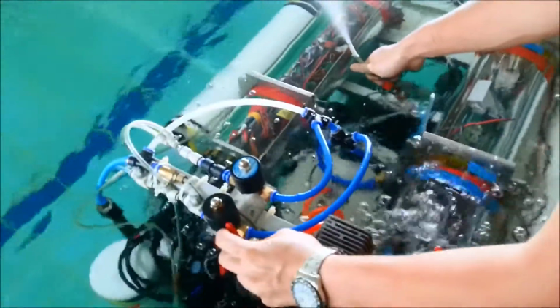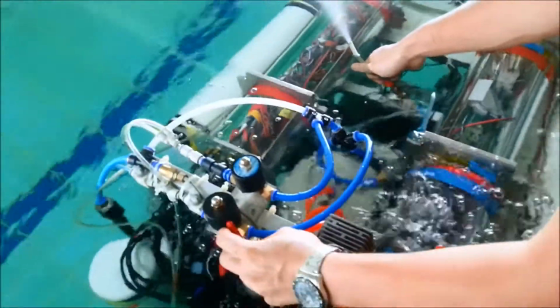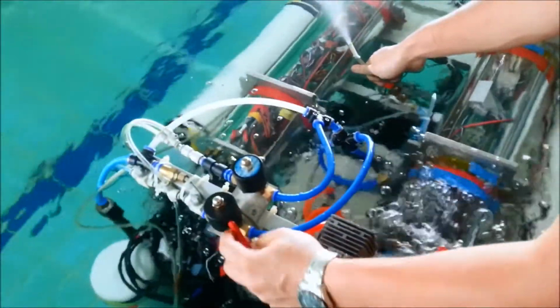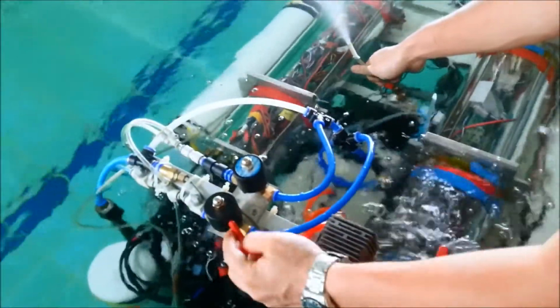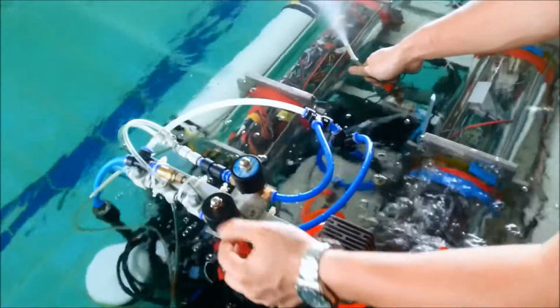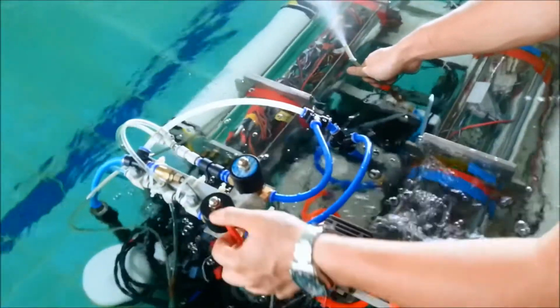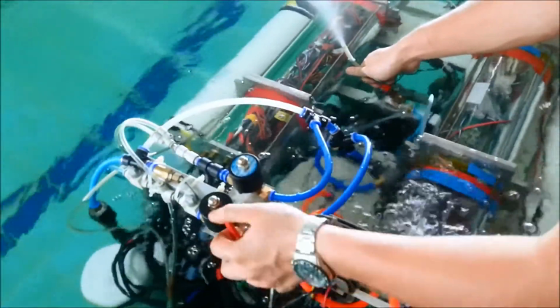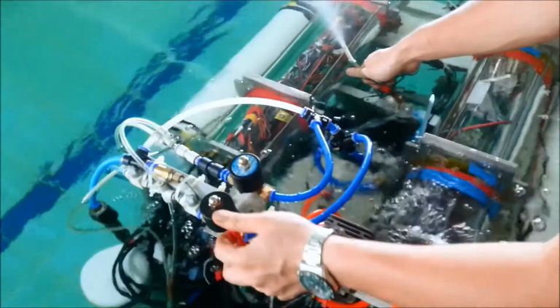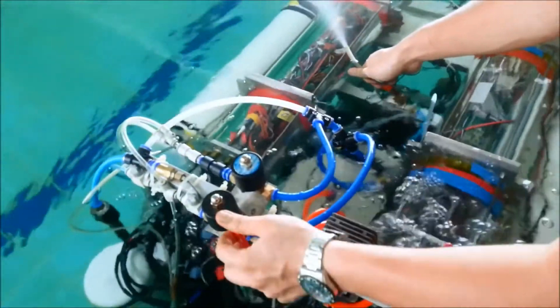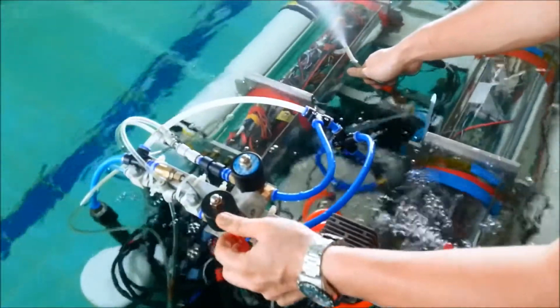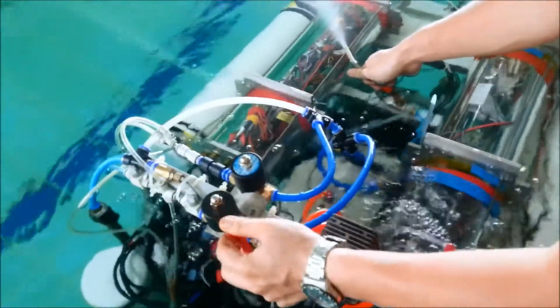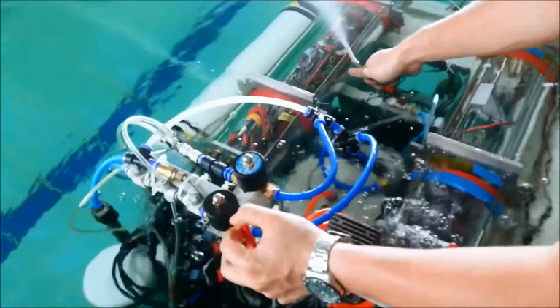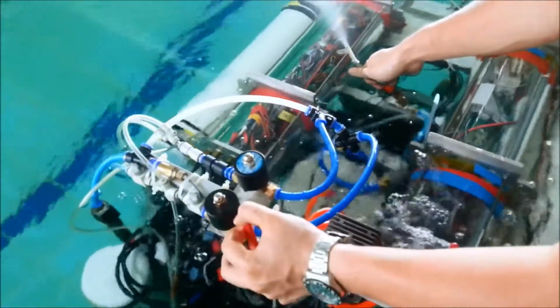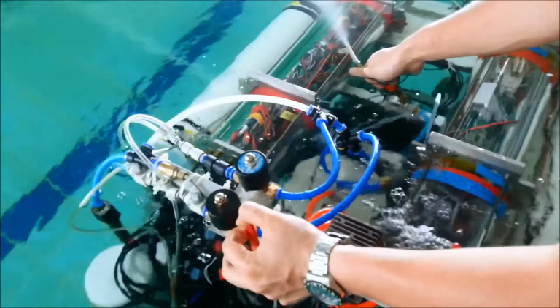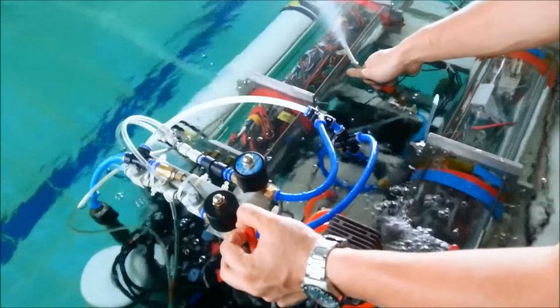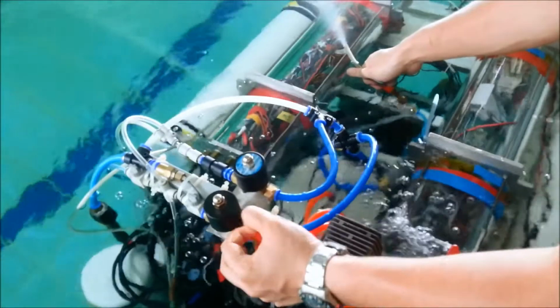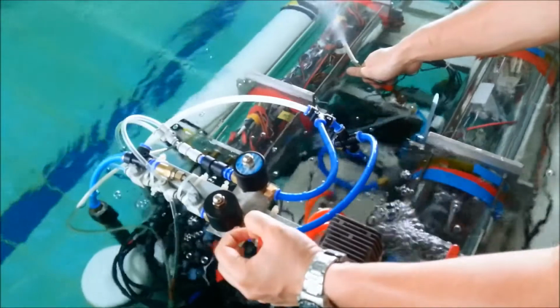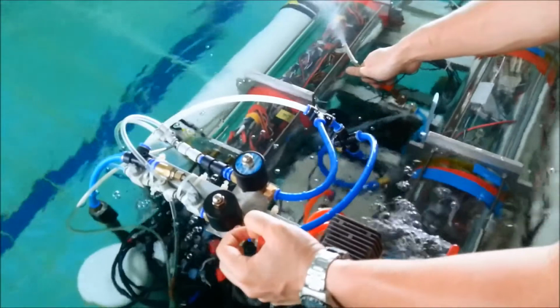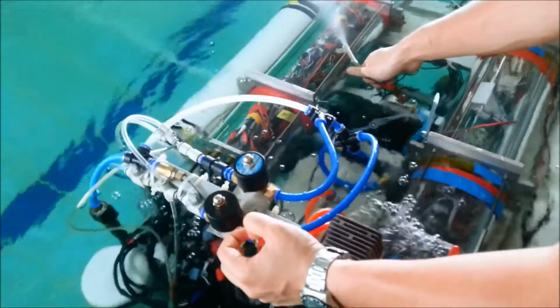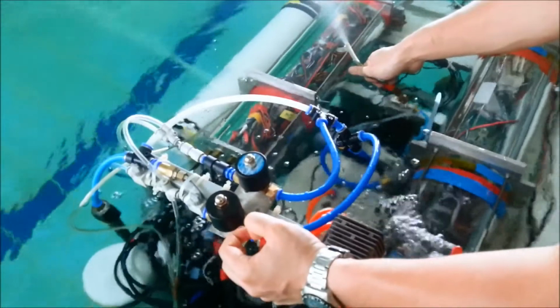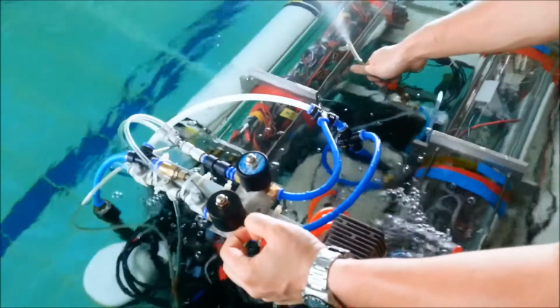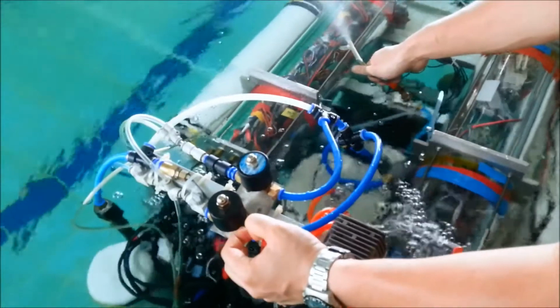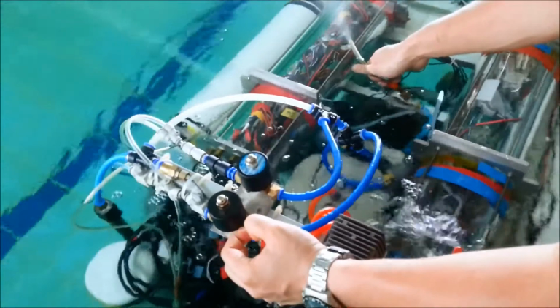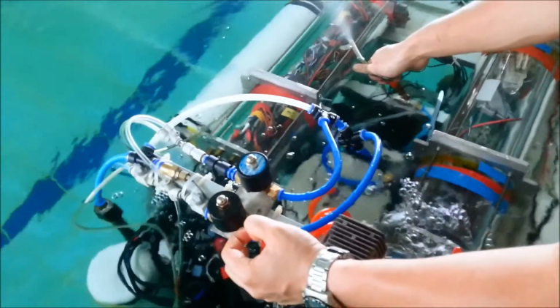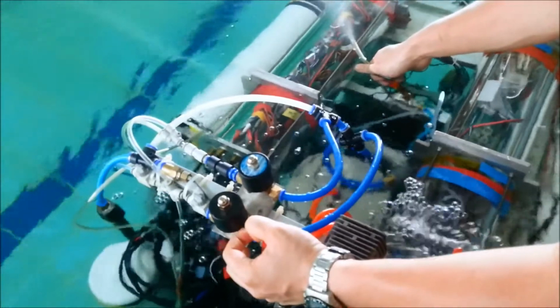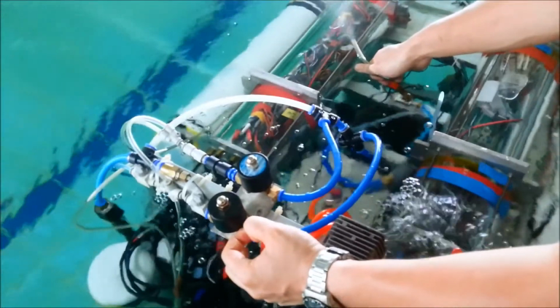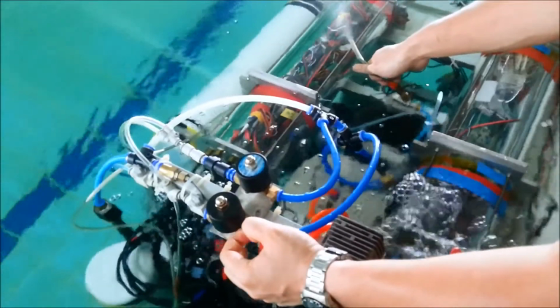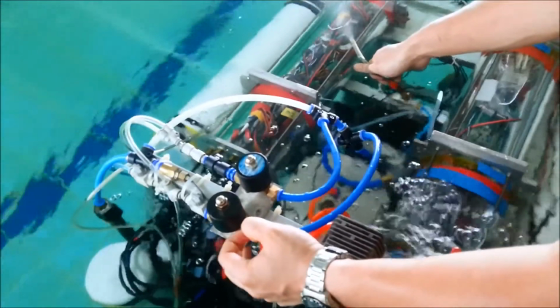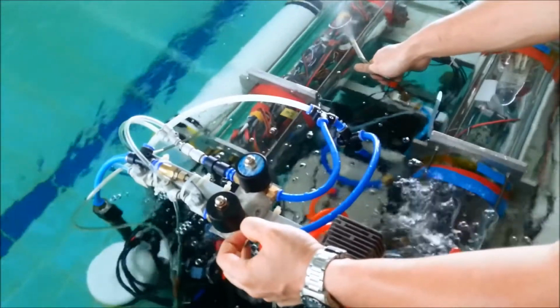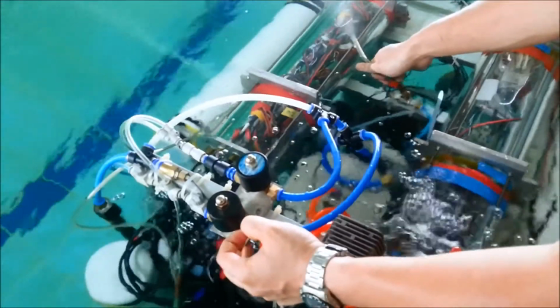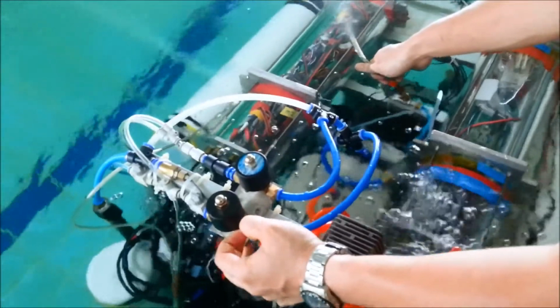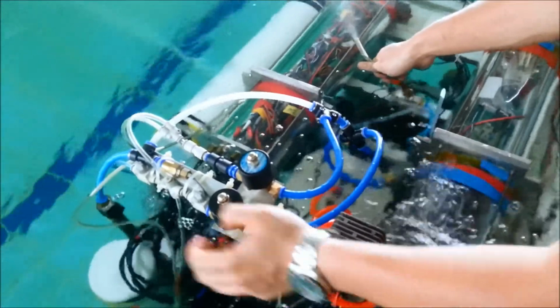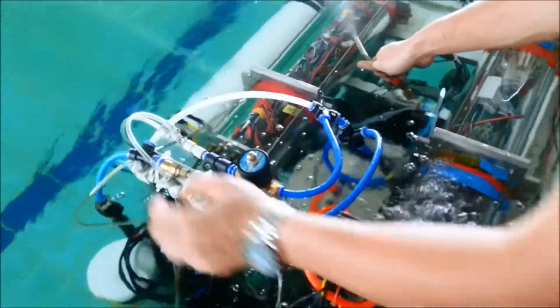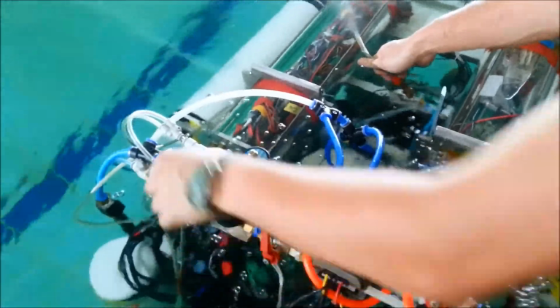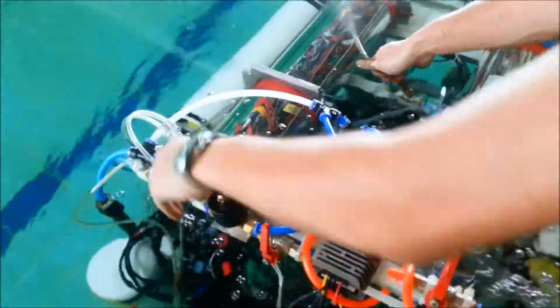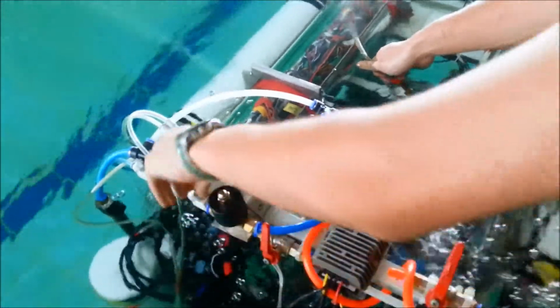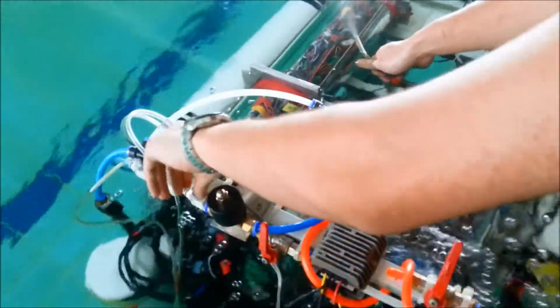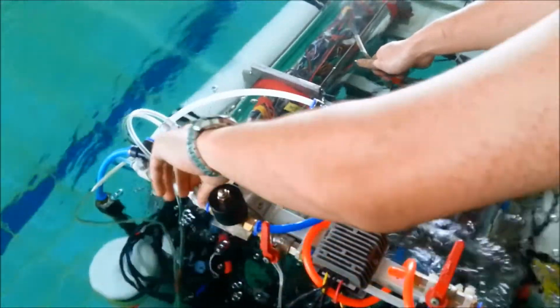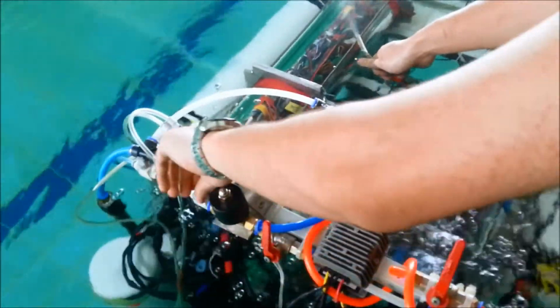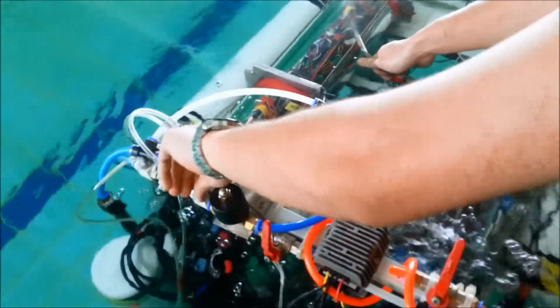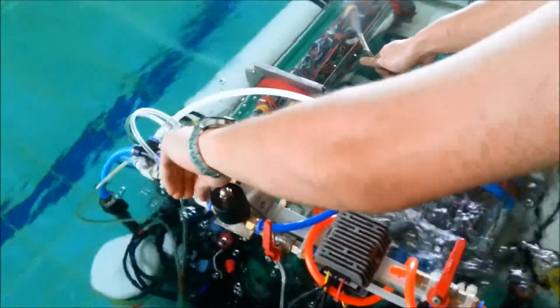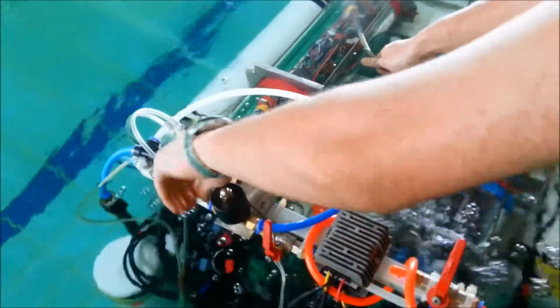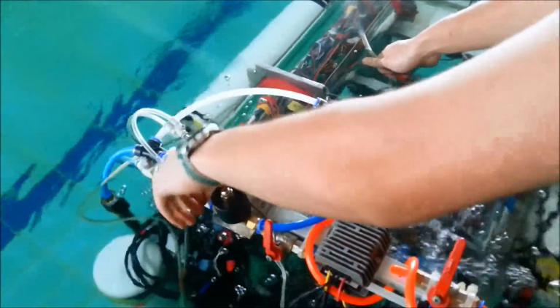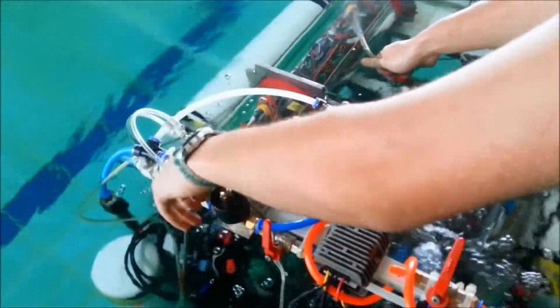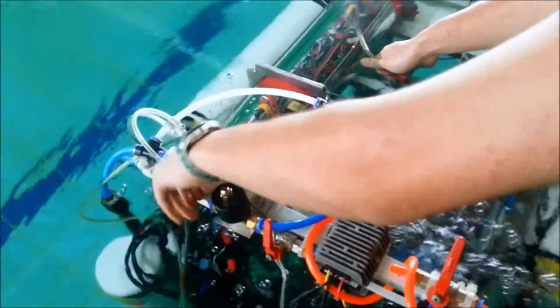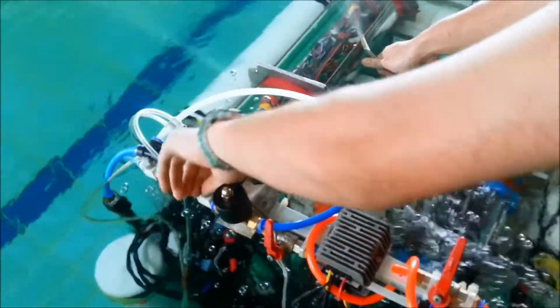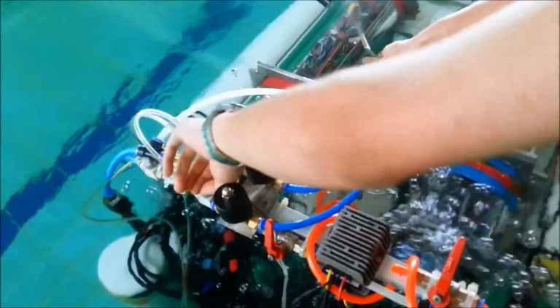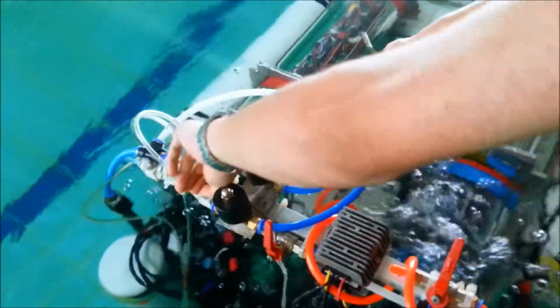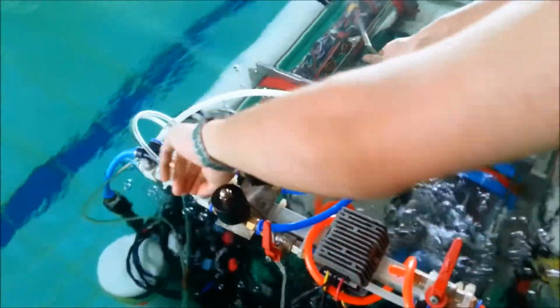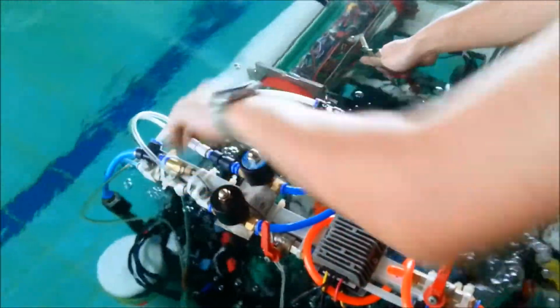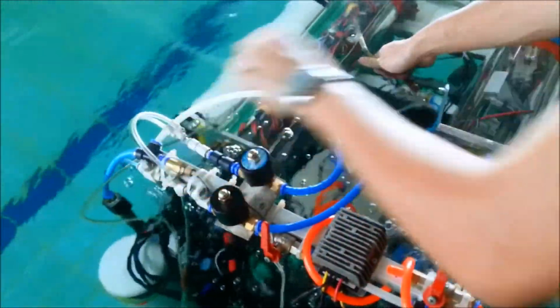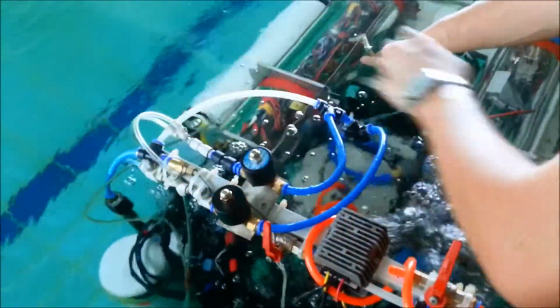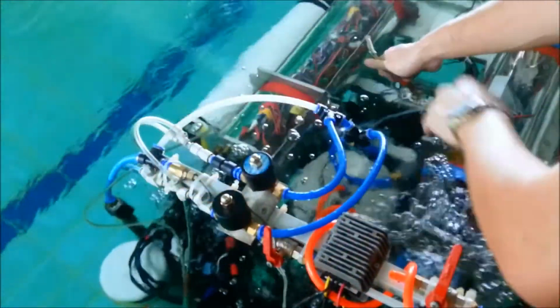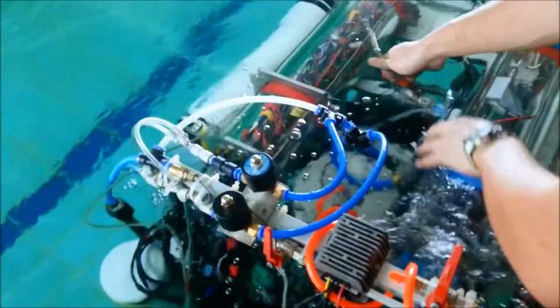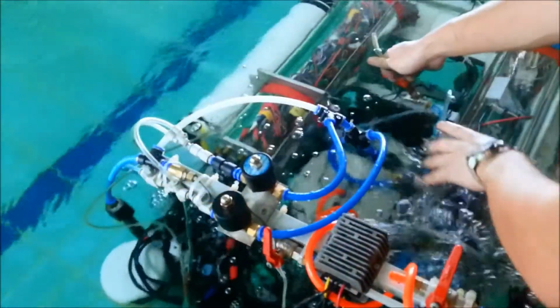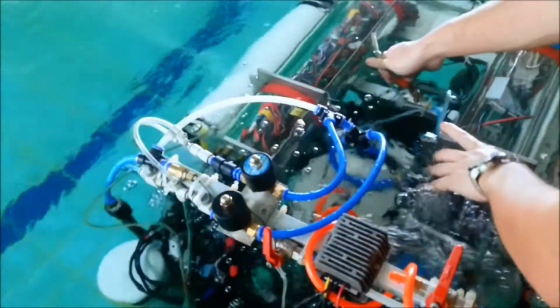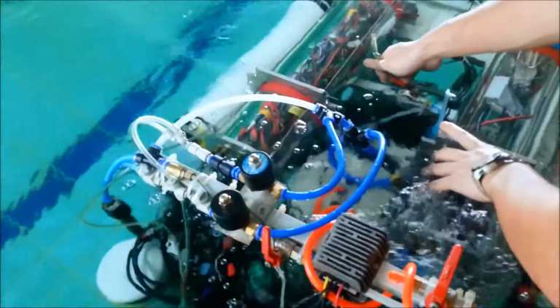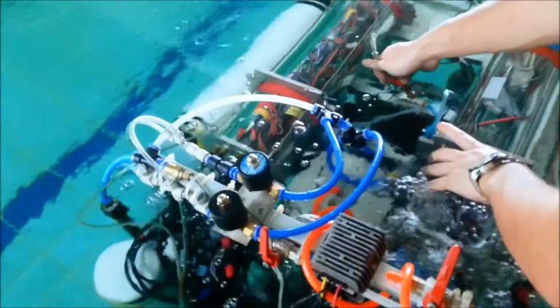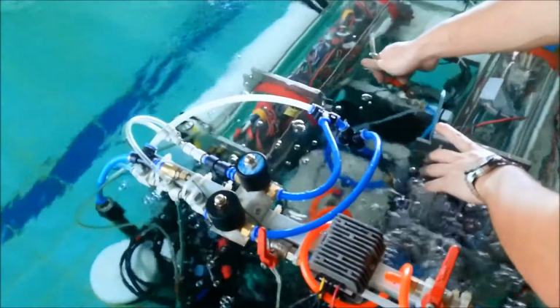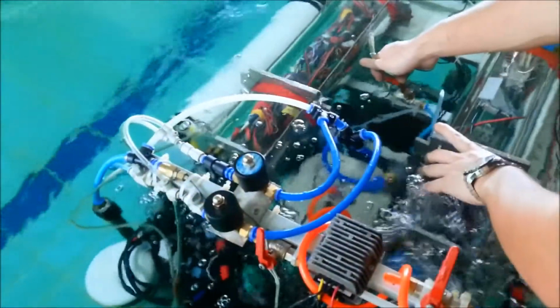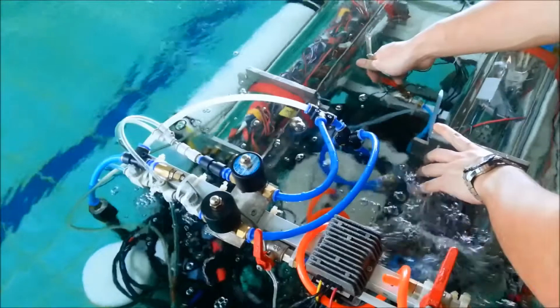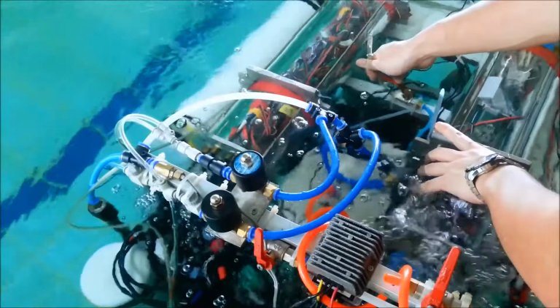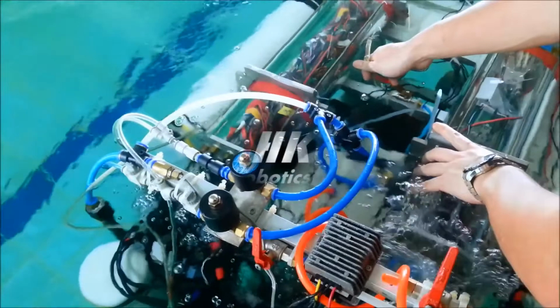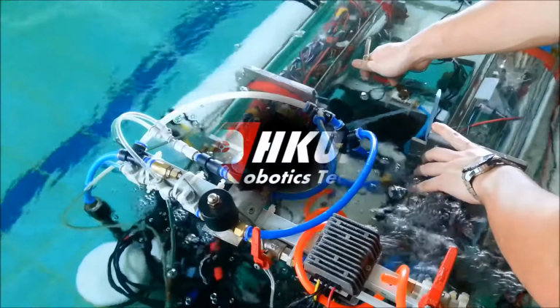The adjustable buoyancy system is safe and convenient. It can reduce the time spent to achieve neutral buoyancy.